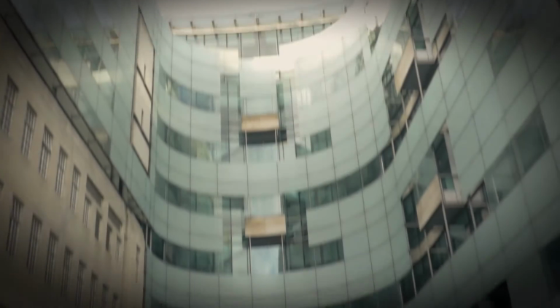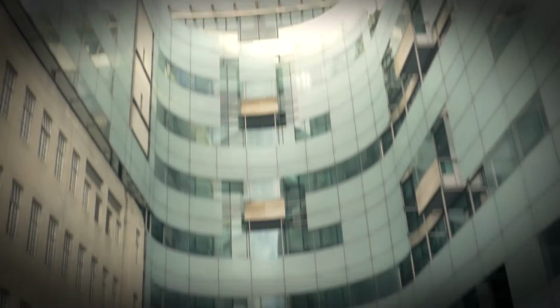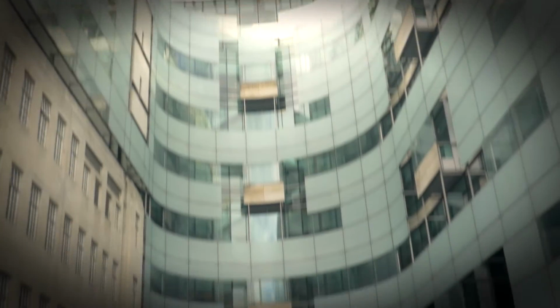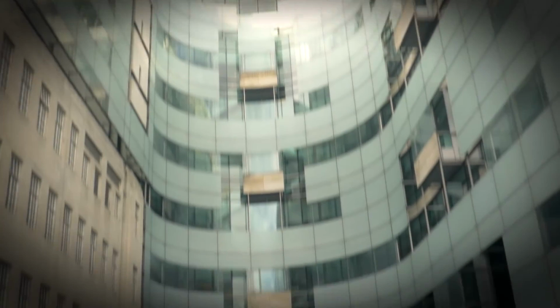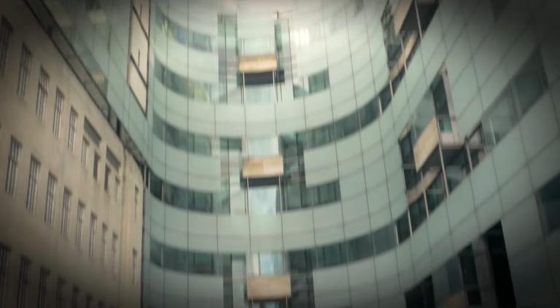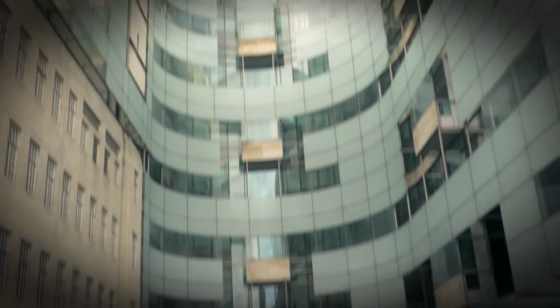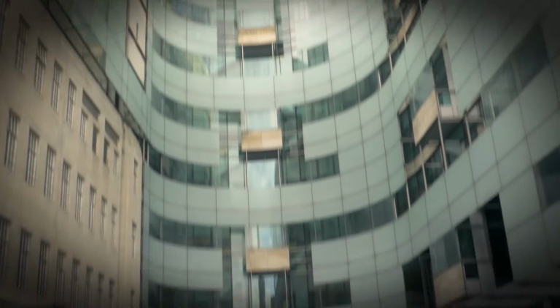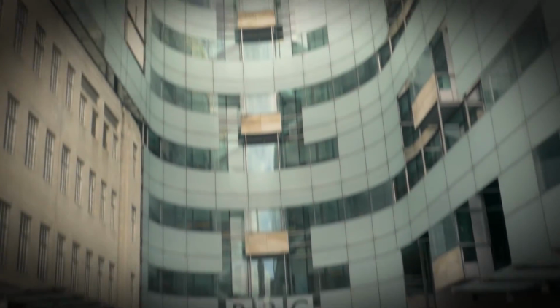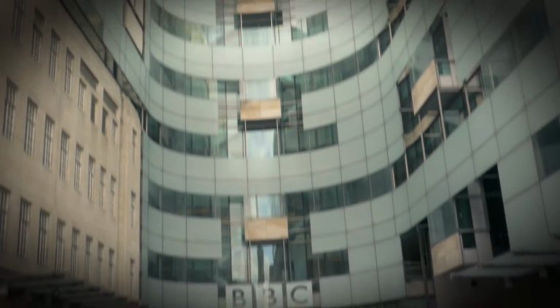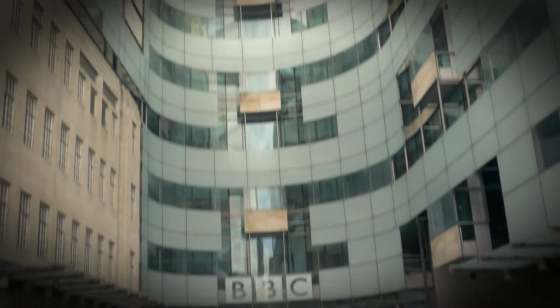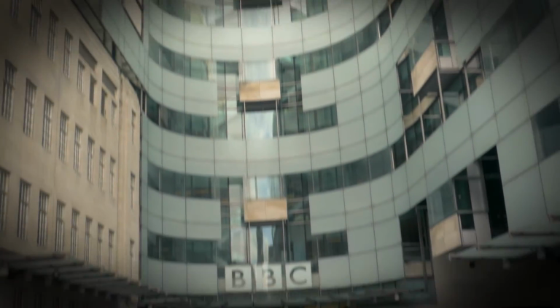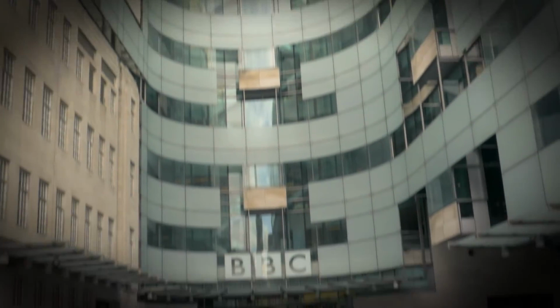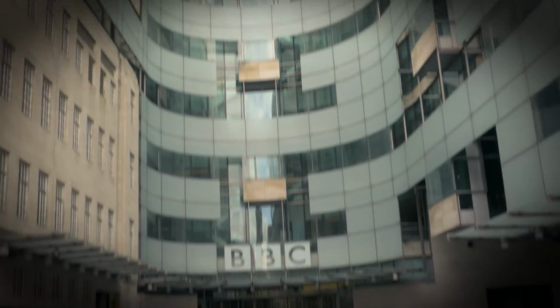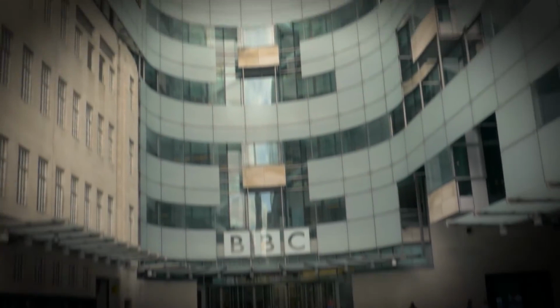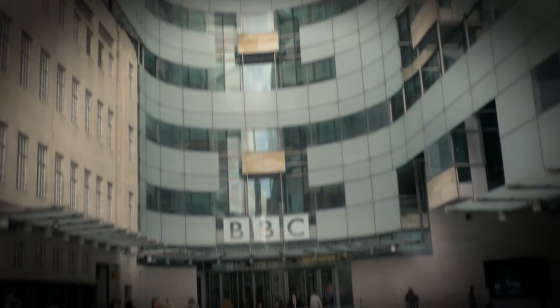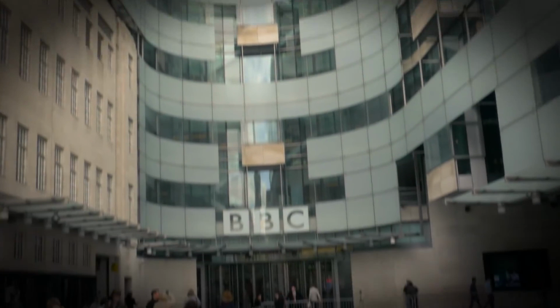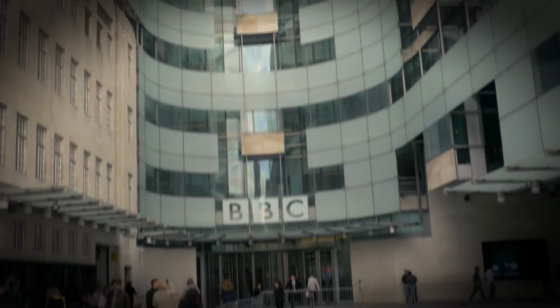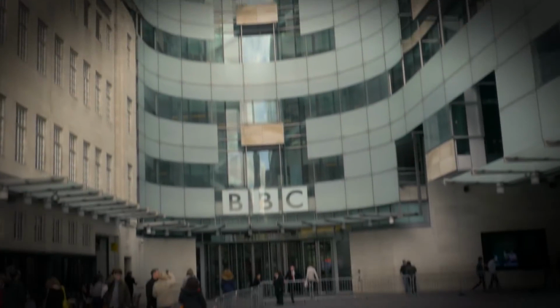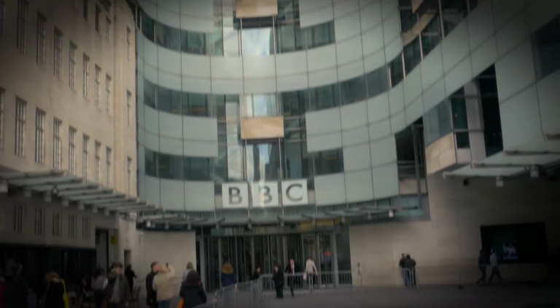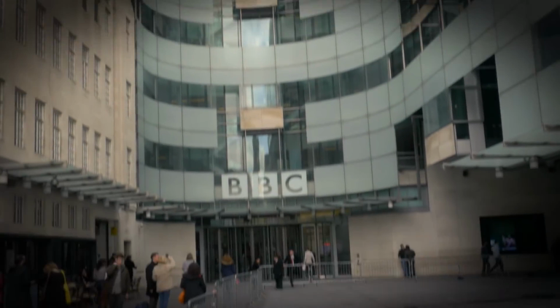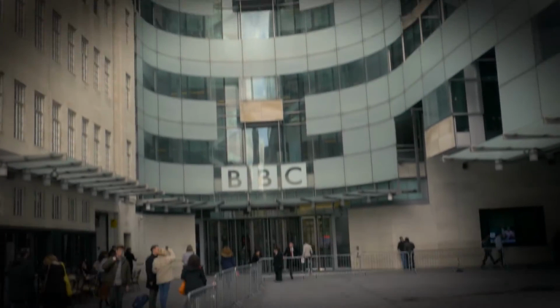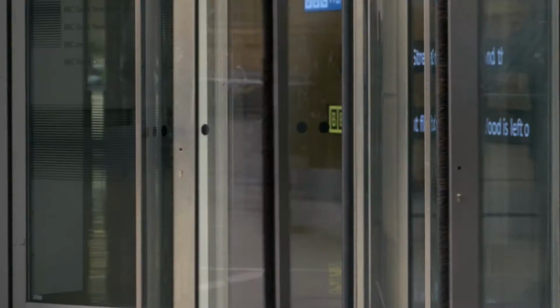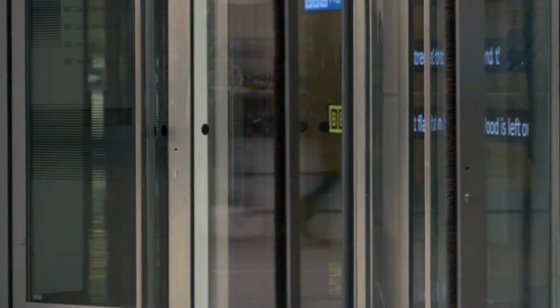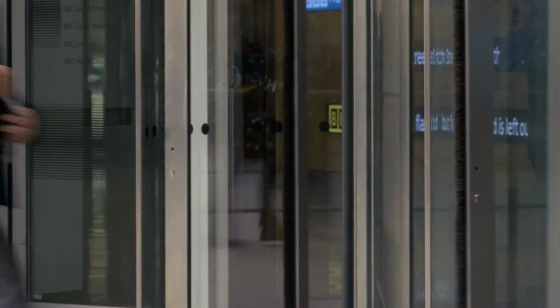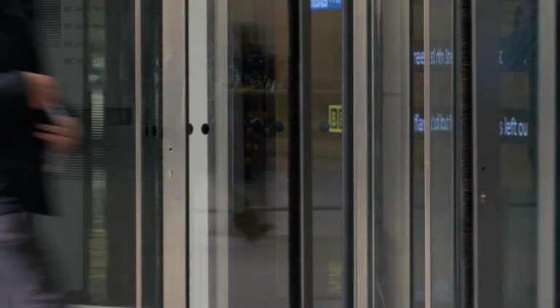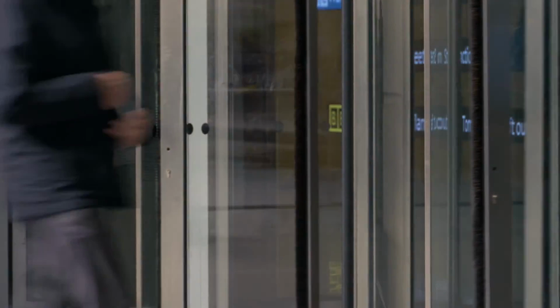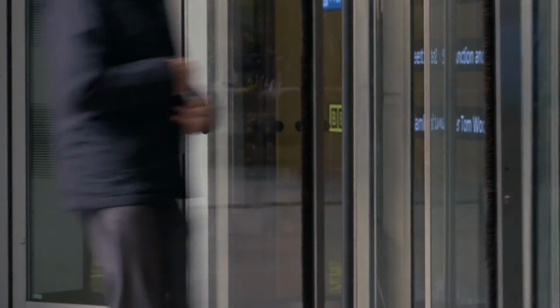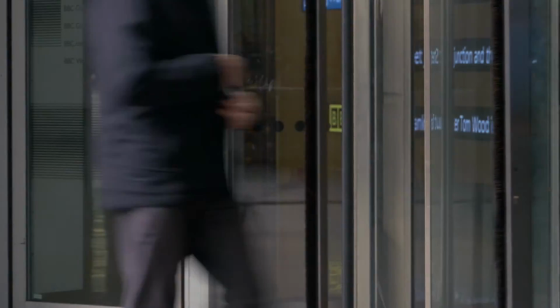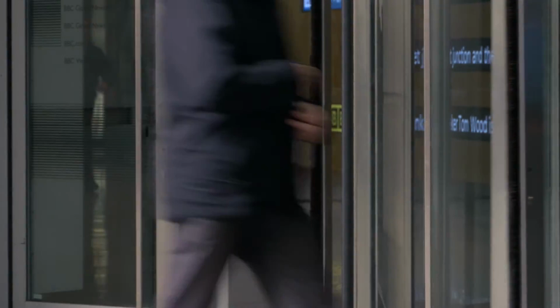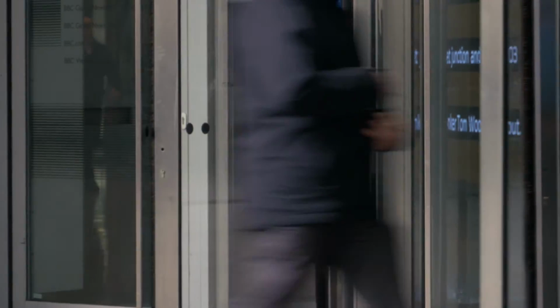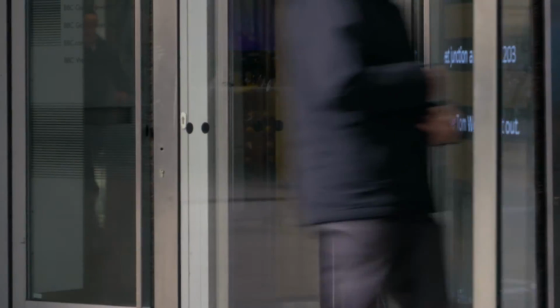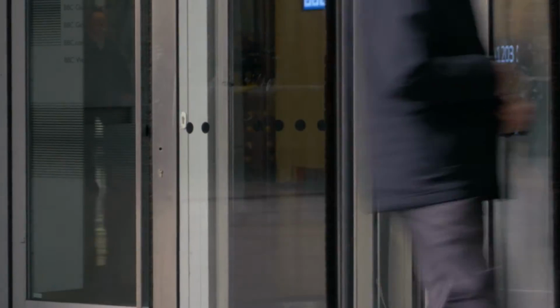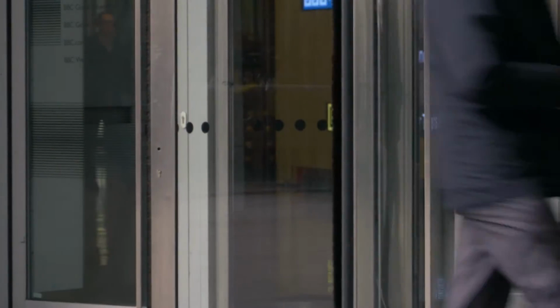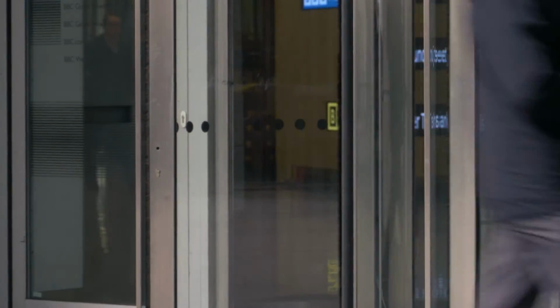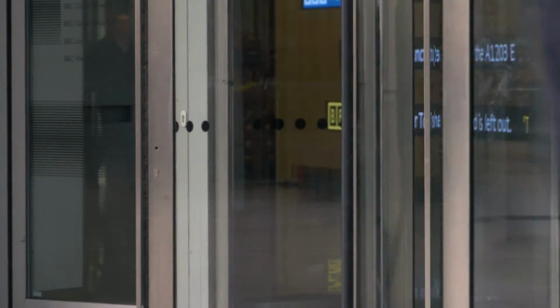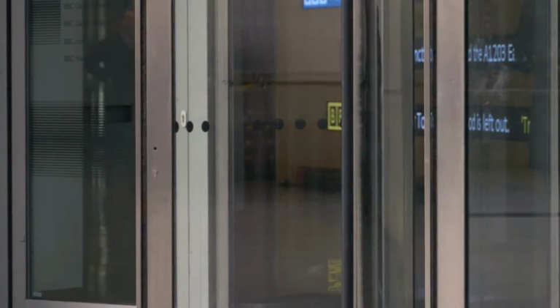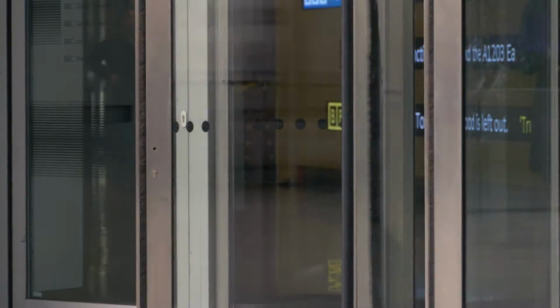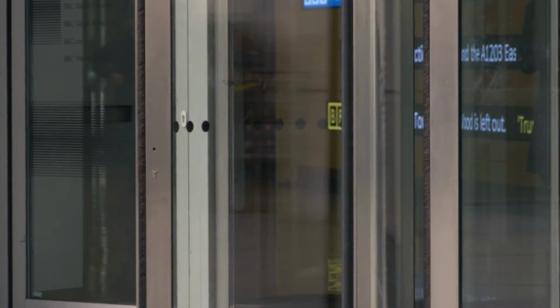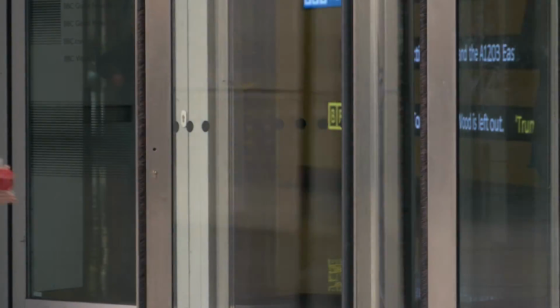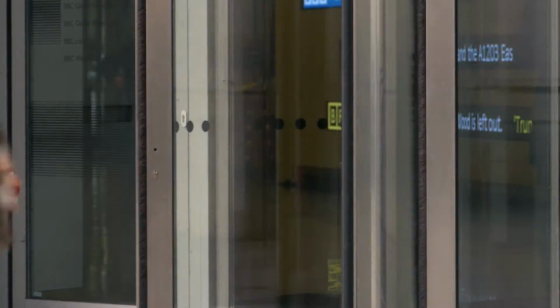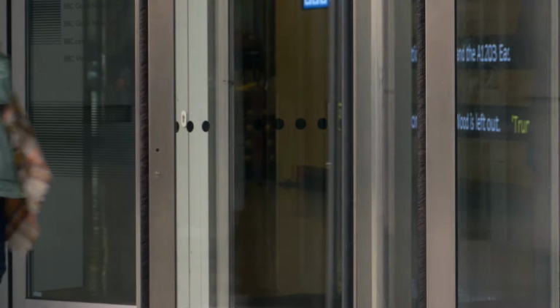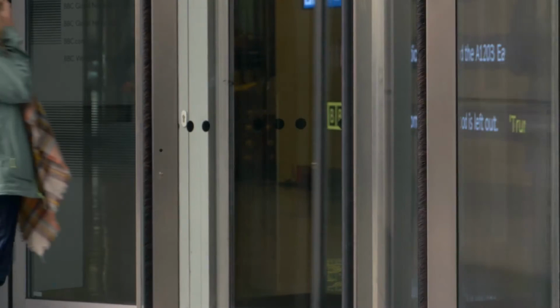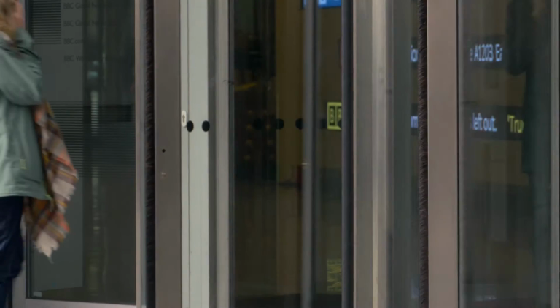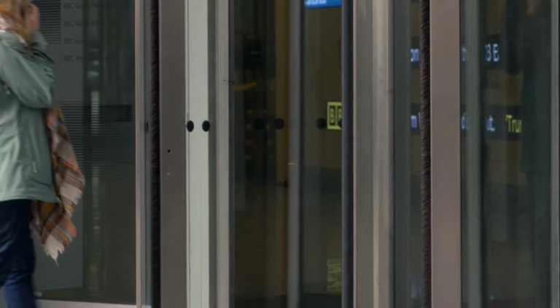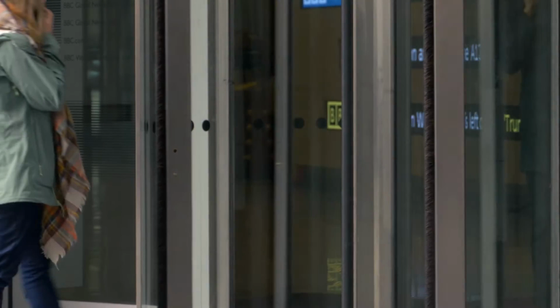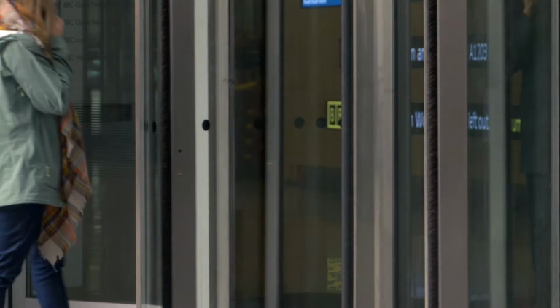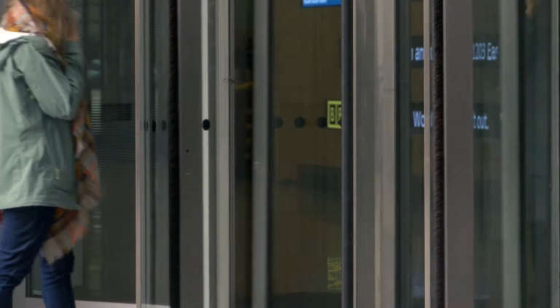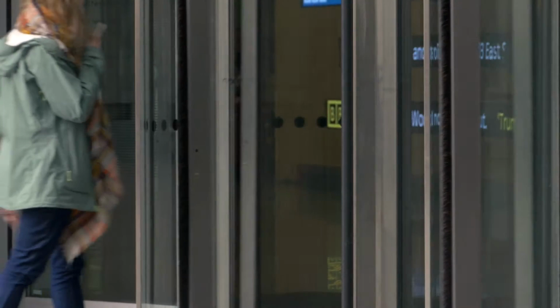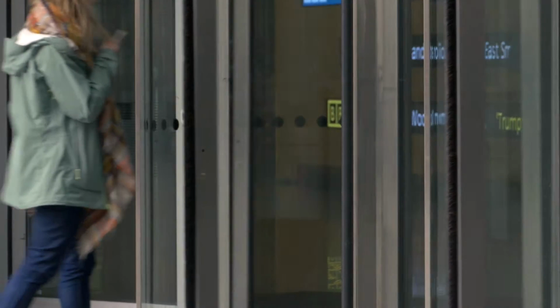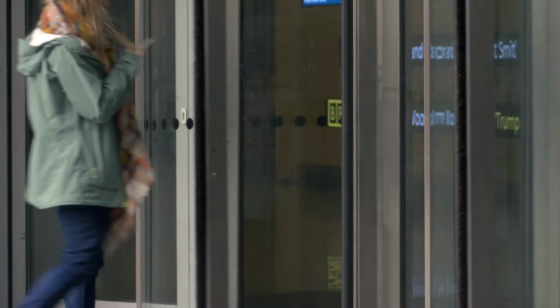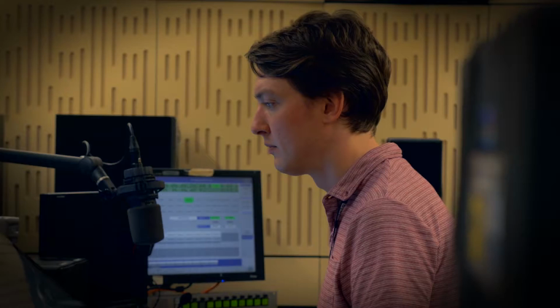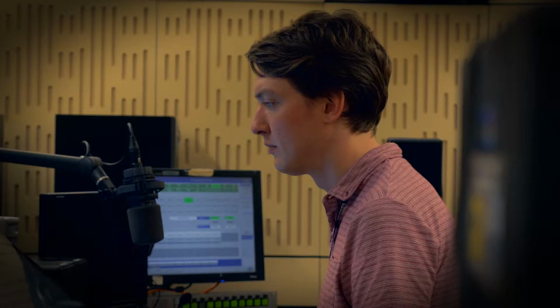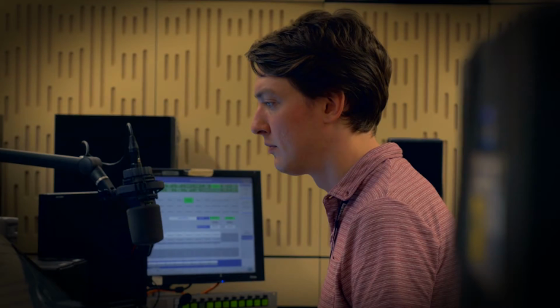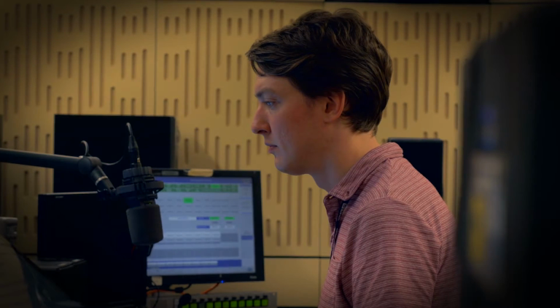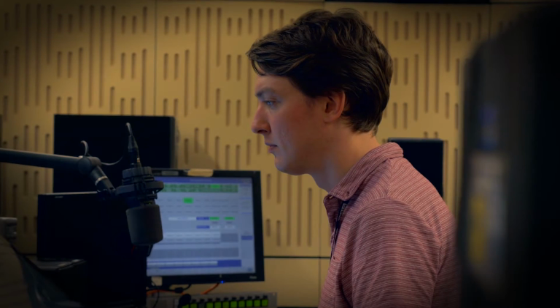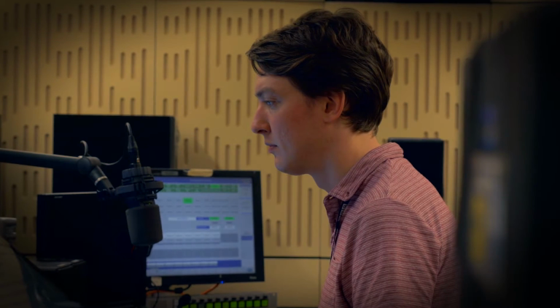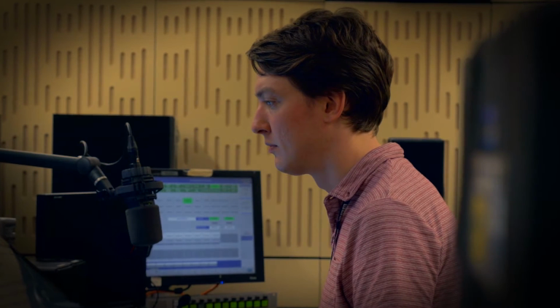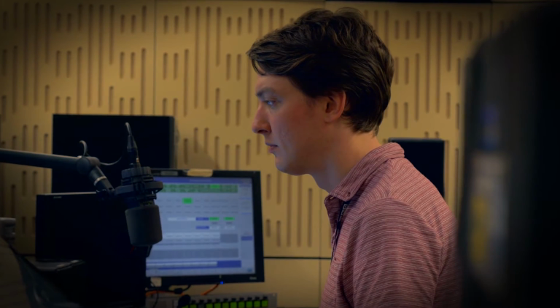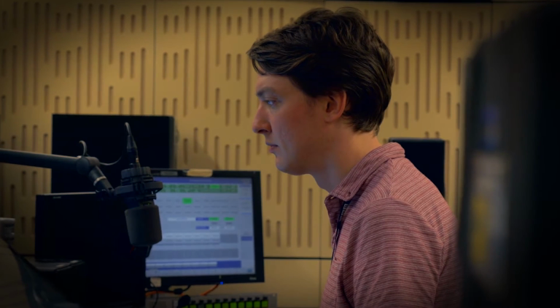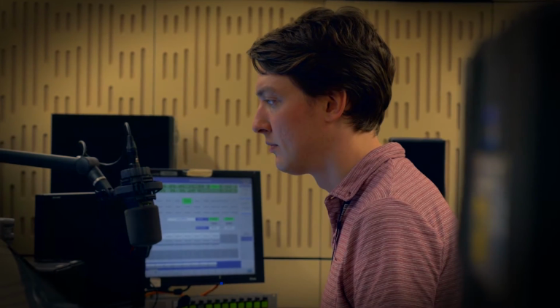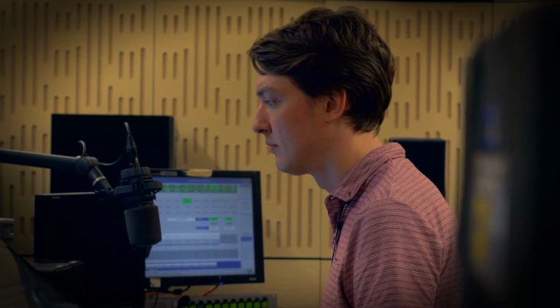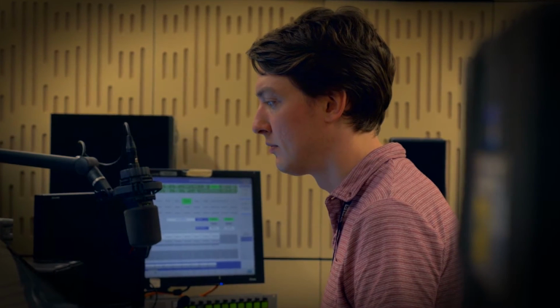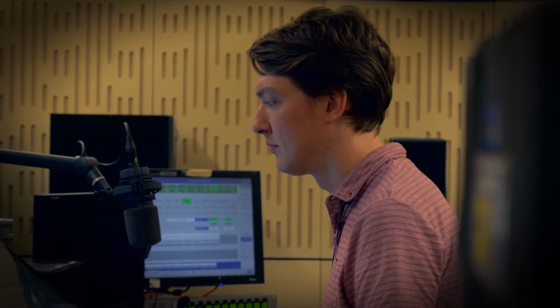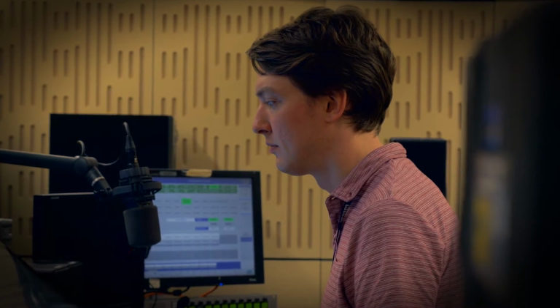Today we're in Studio 30D in Broadcasting House, which is where we're building an experimental radio studio as part of the Orpheus project.